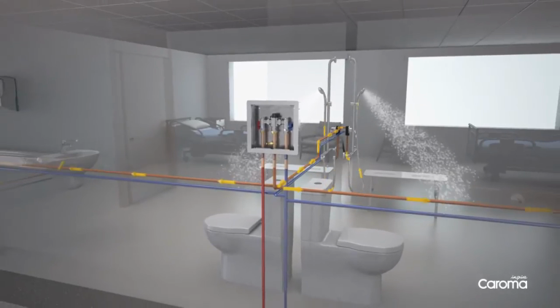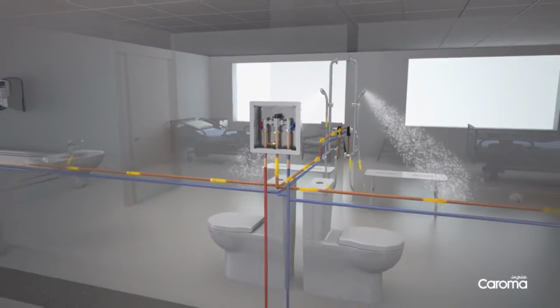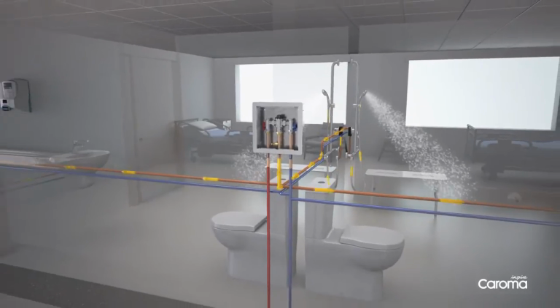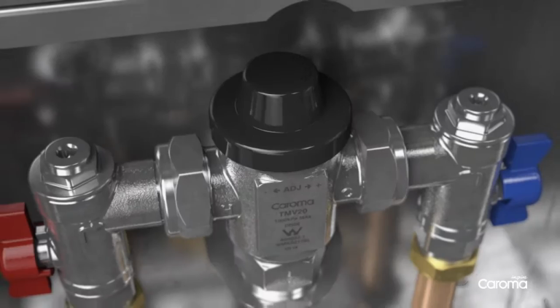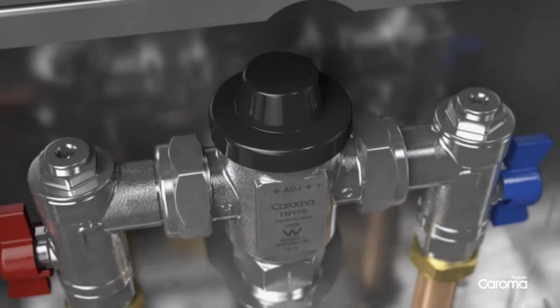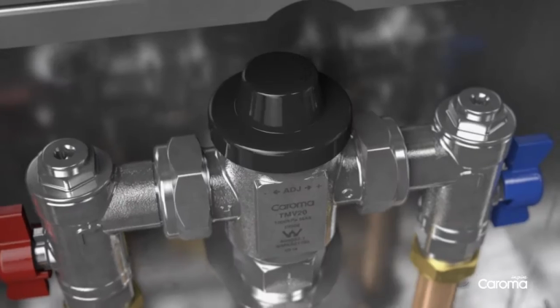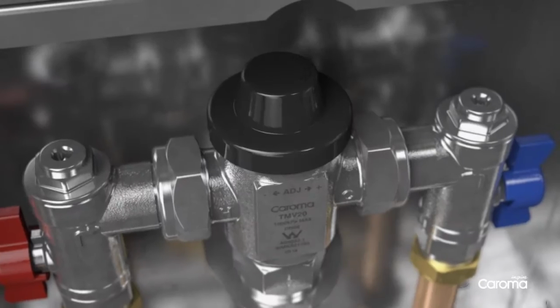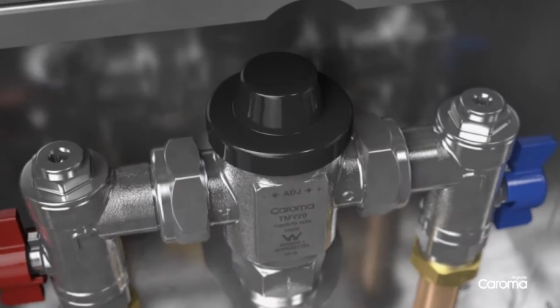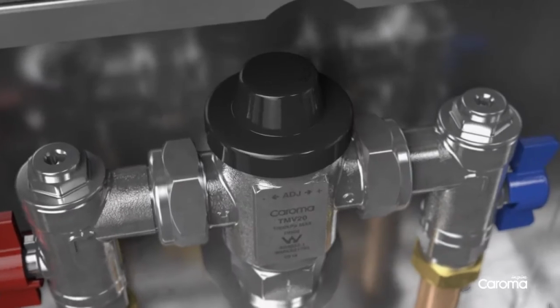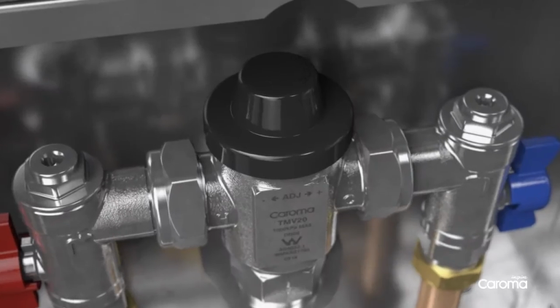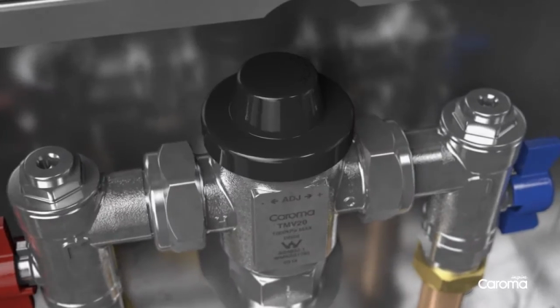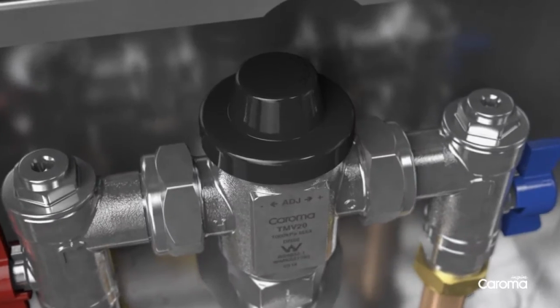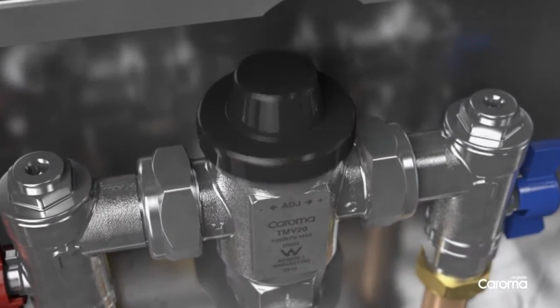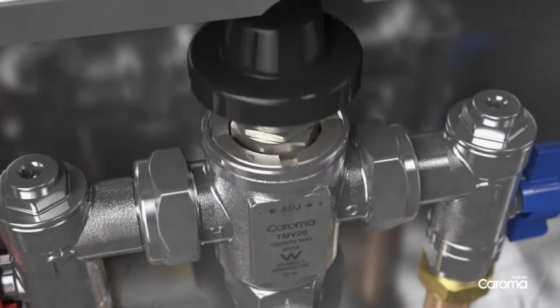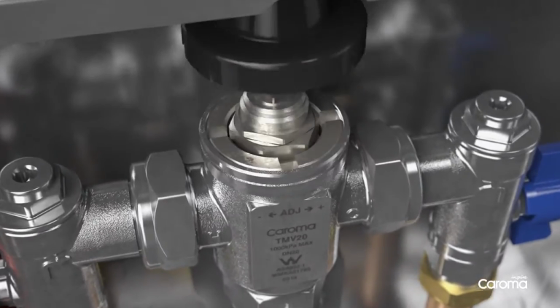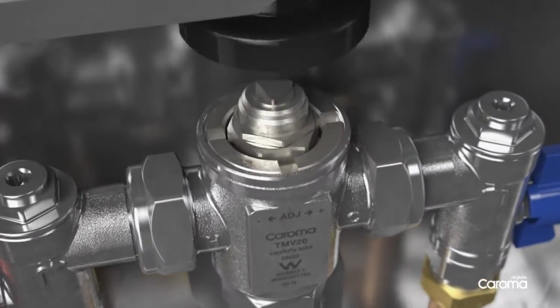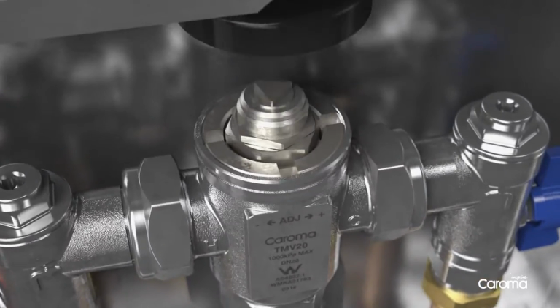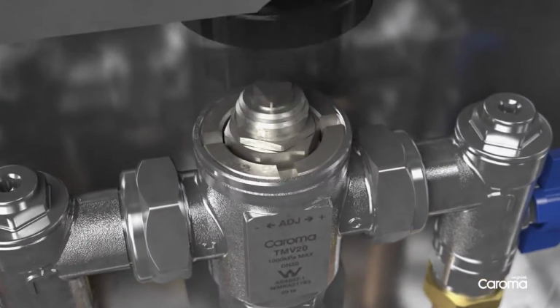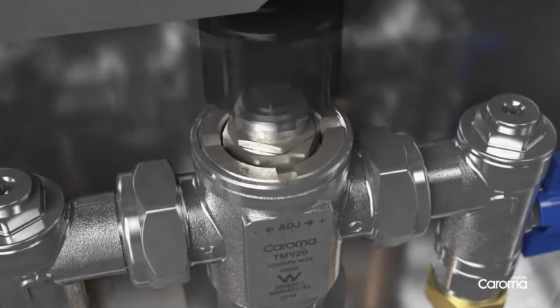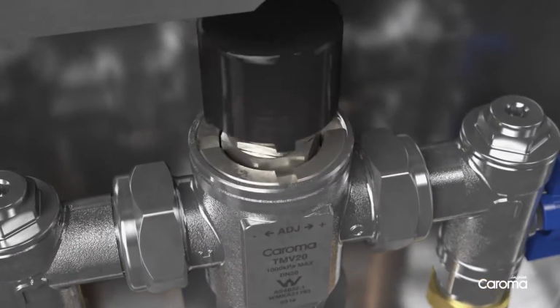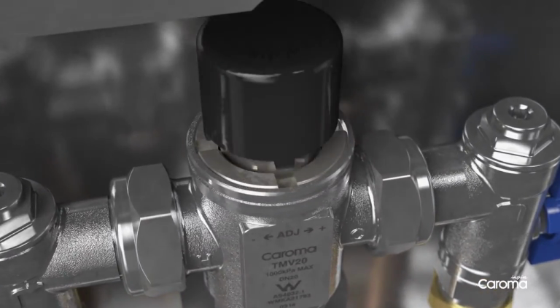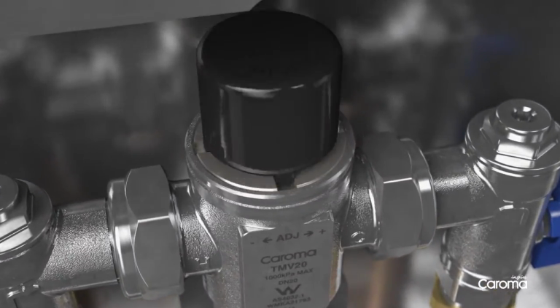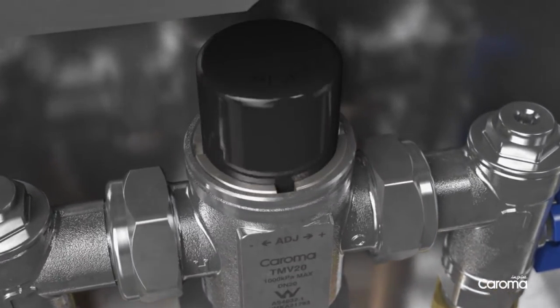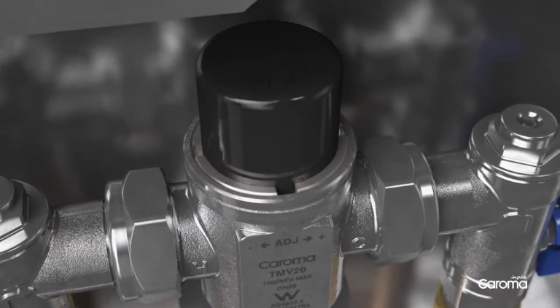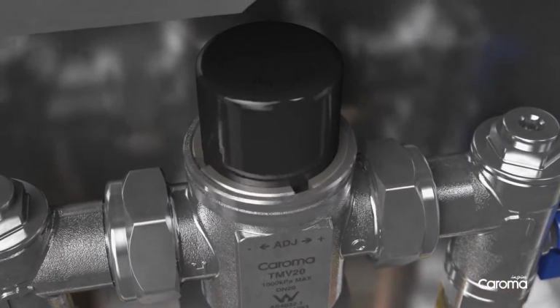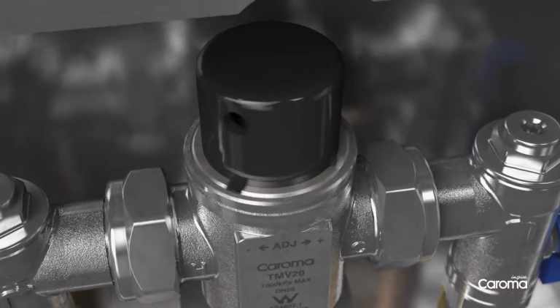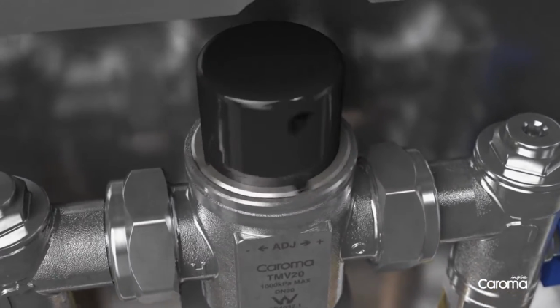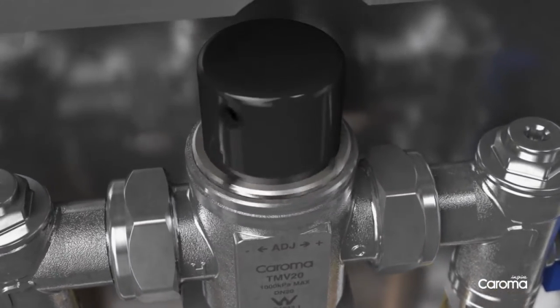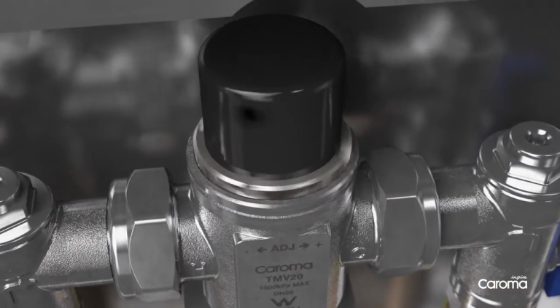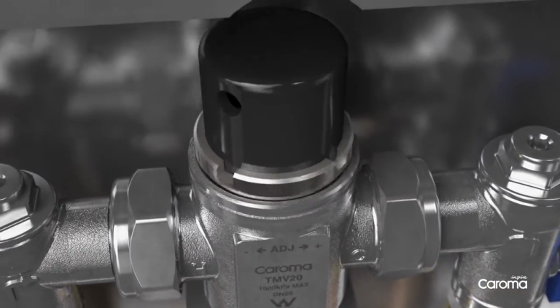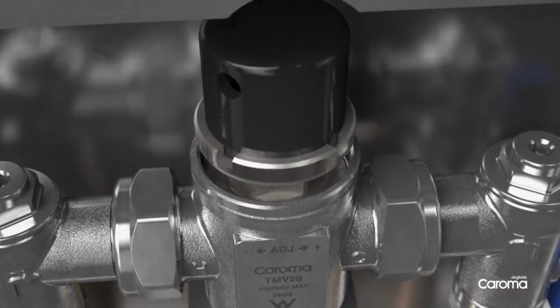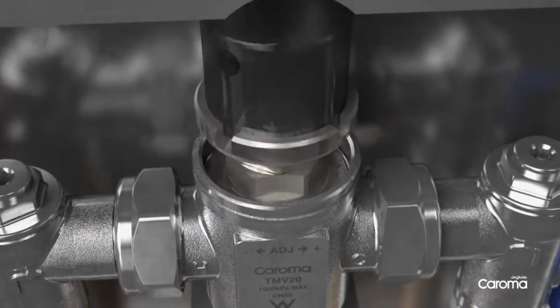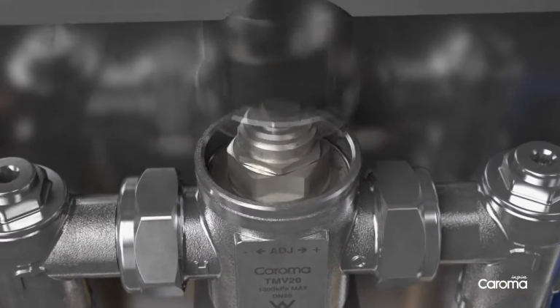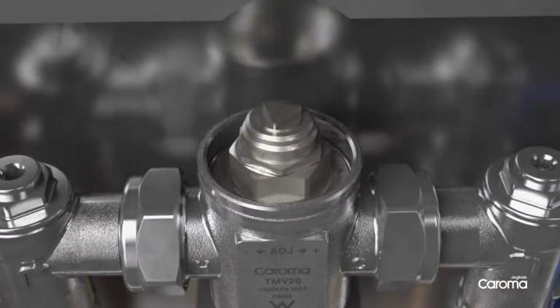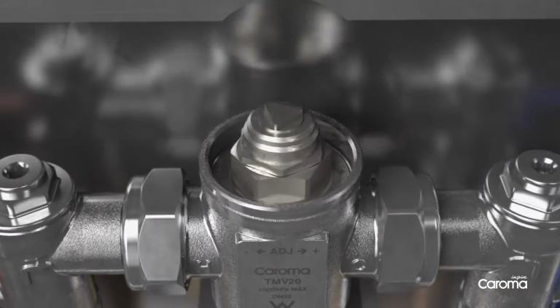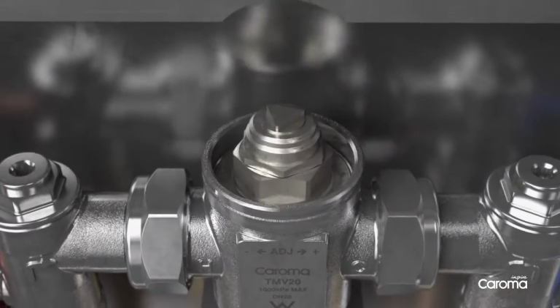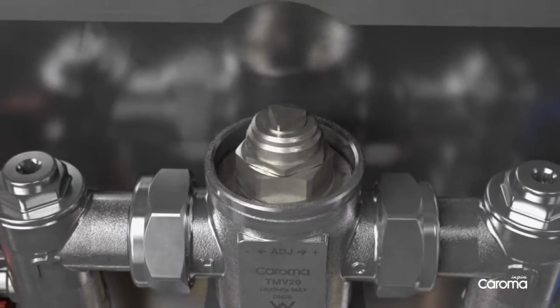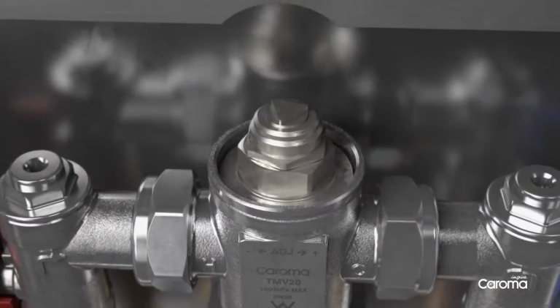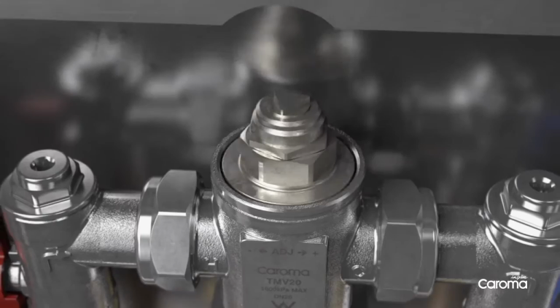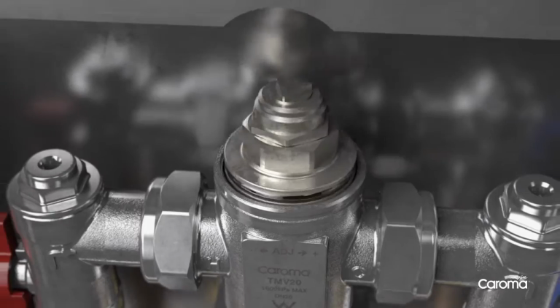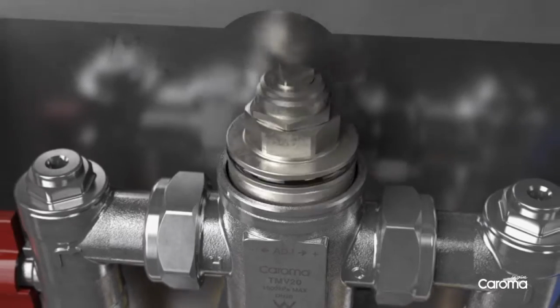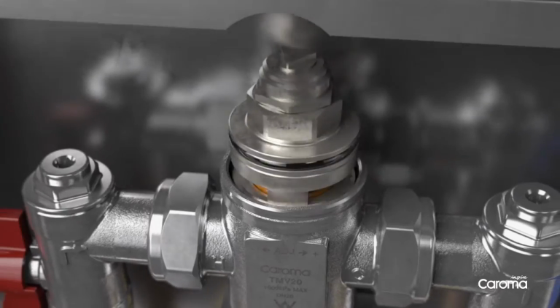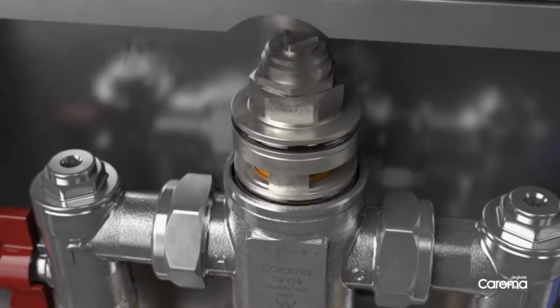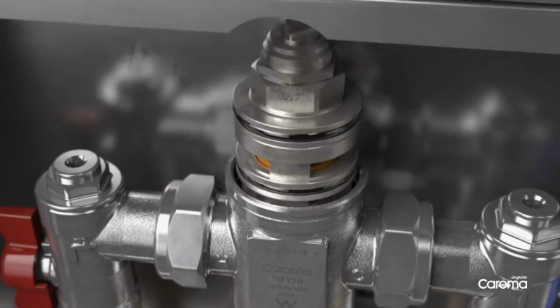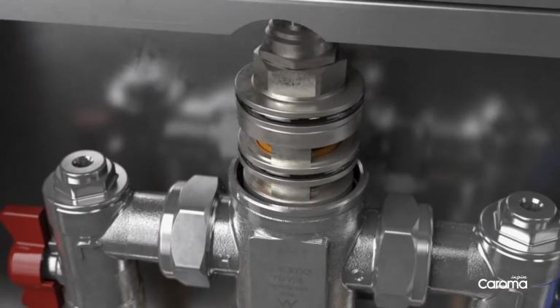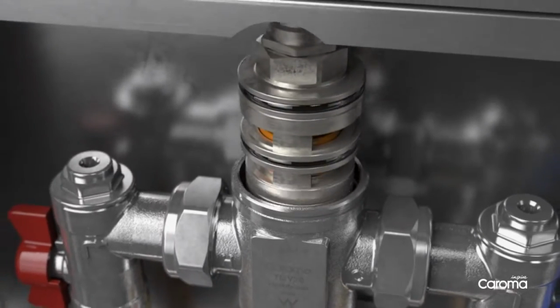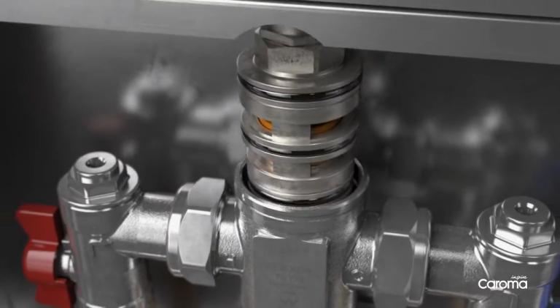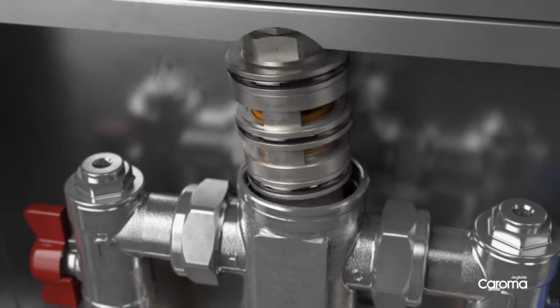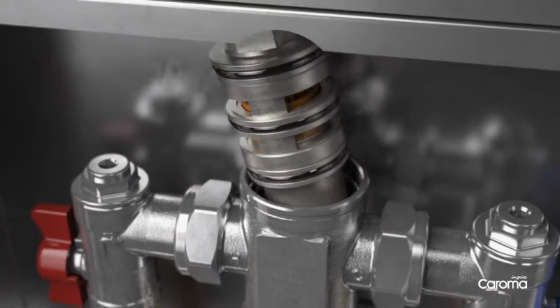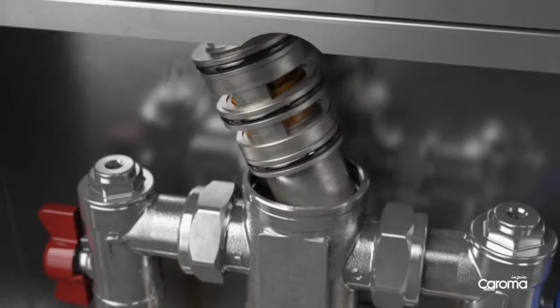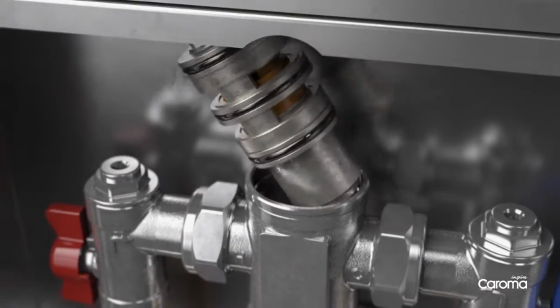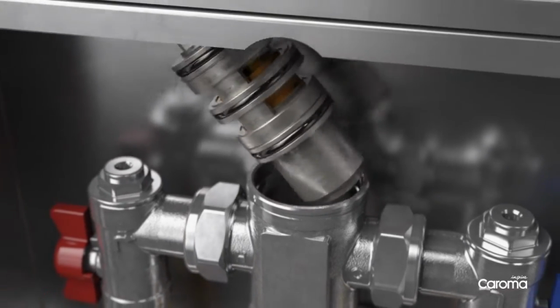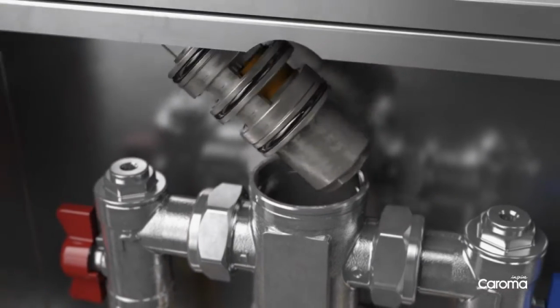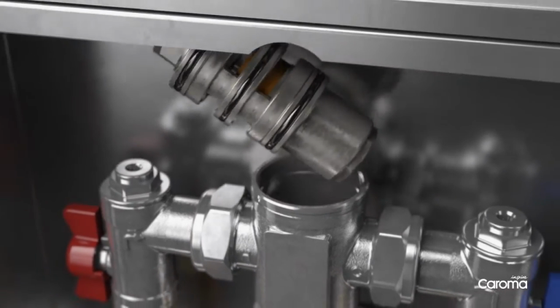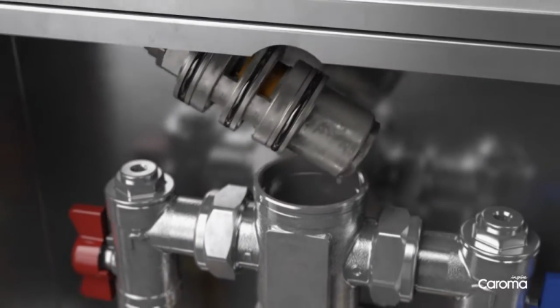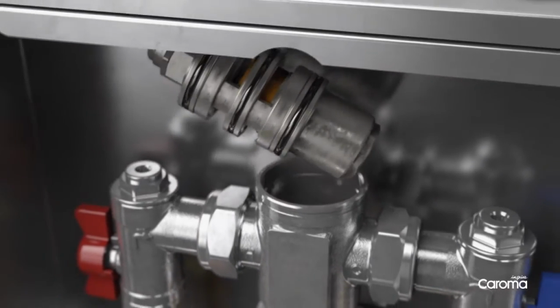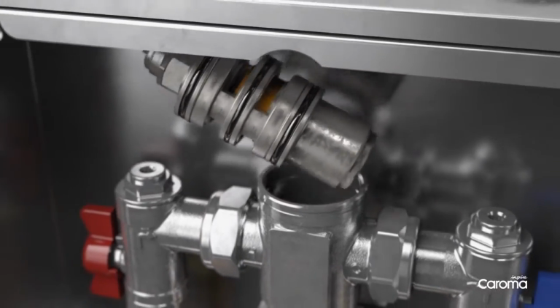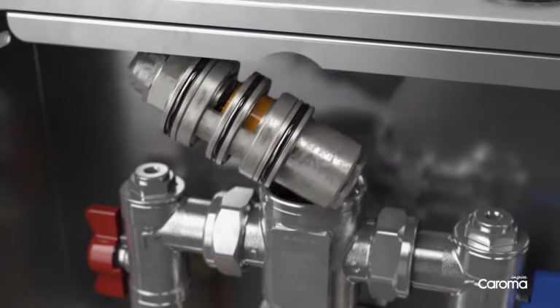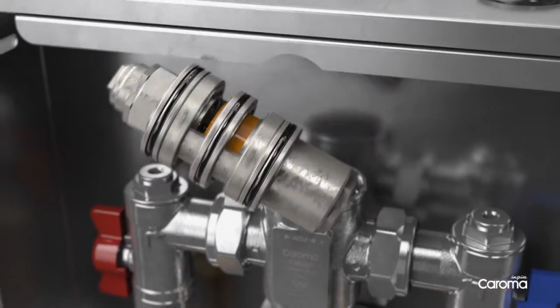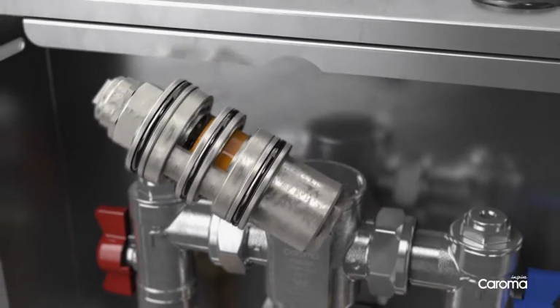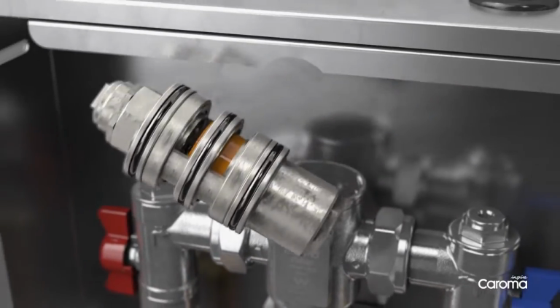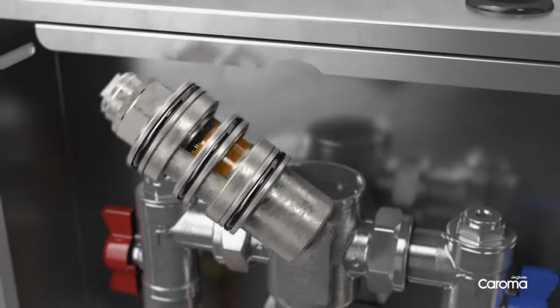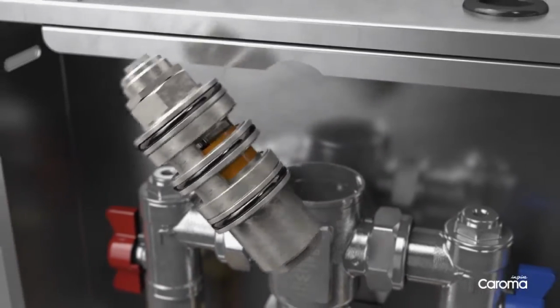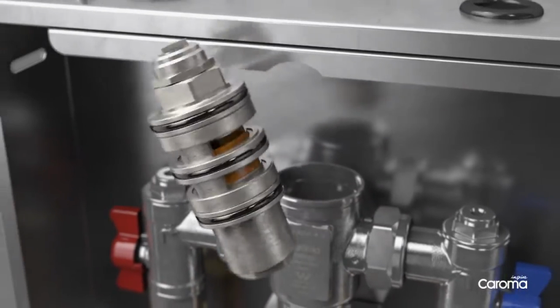If servicing is required, a unique removable cartridge system makes any maintenance quick and easy.